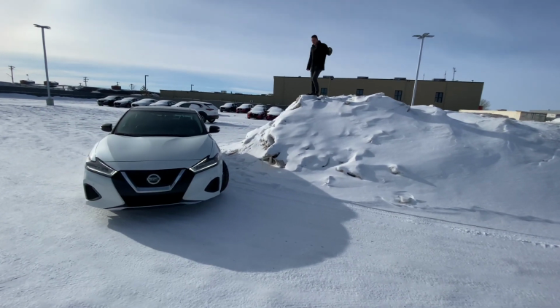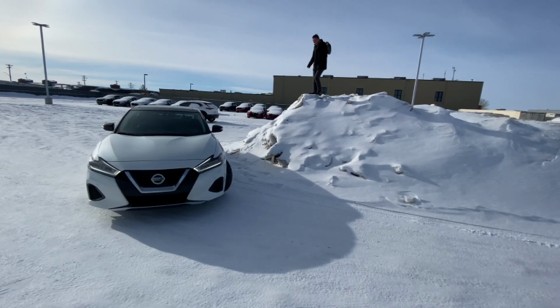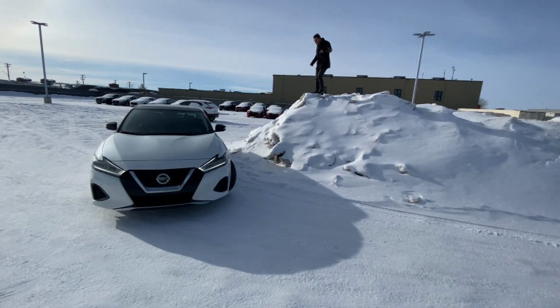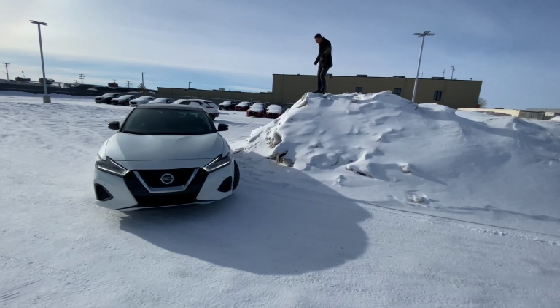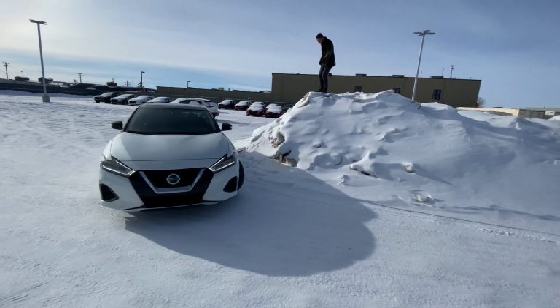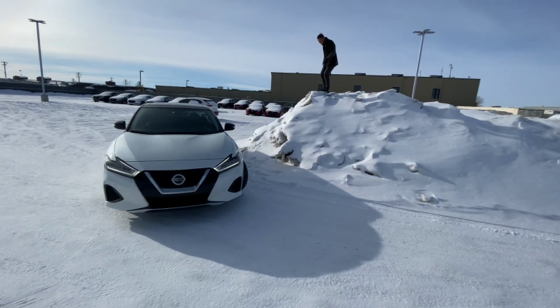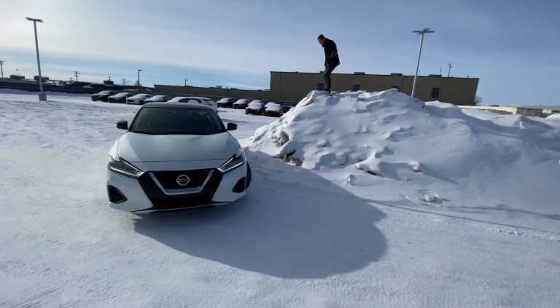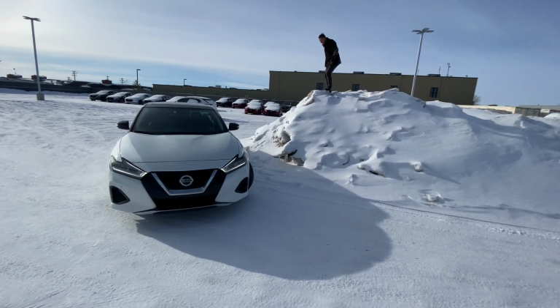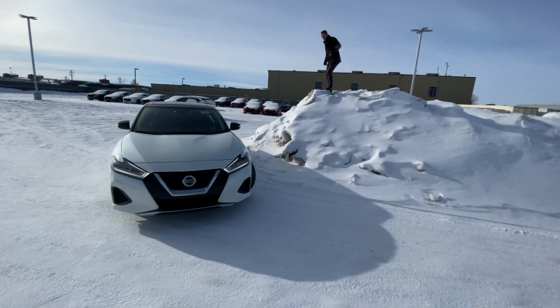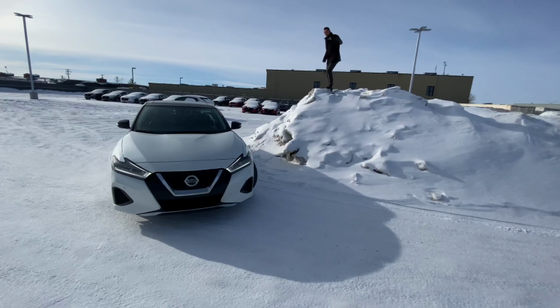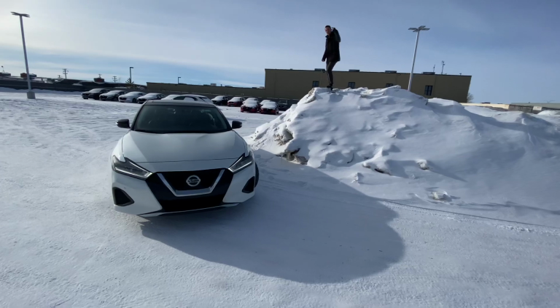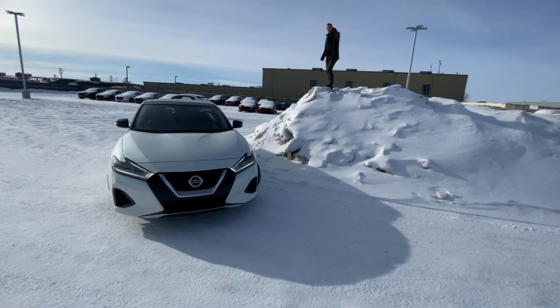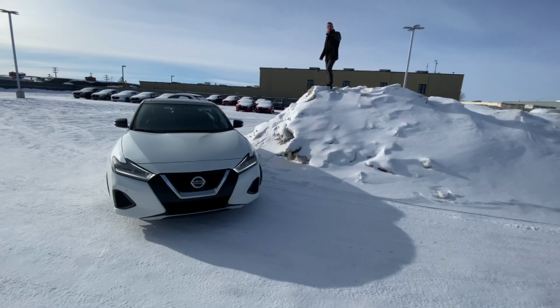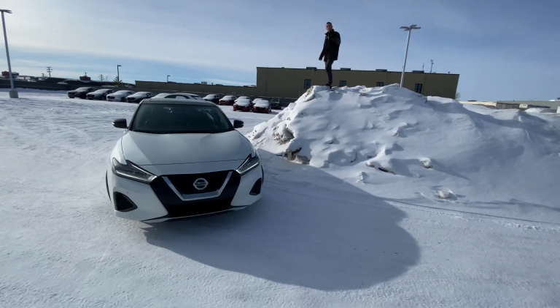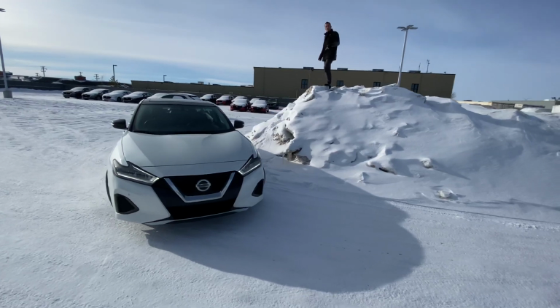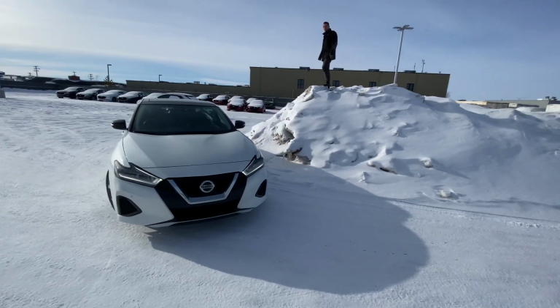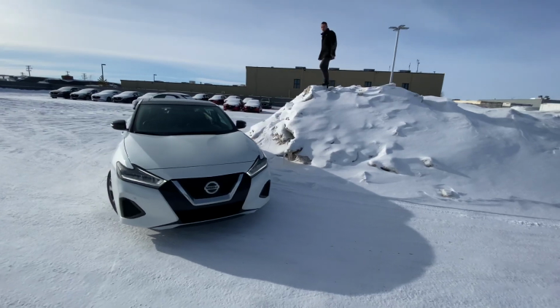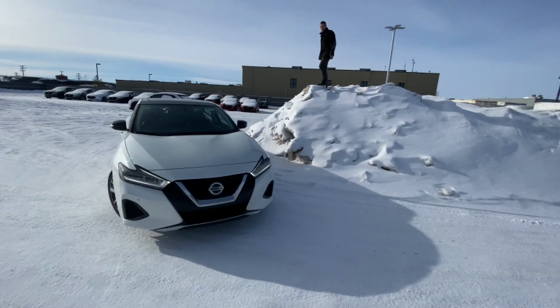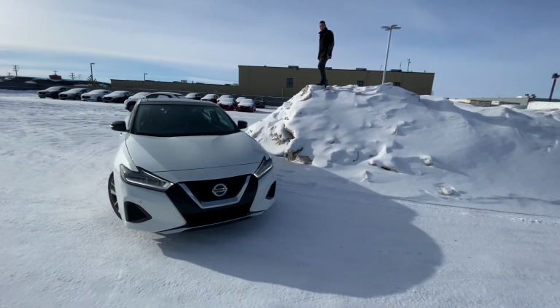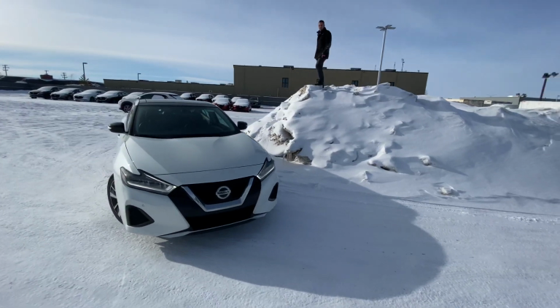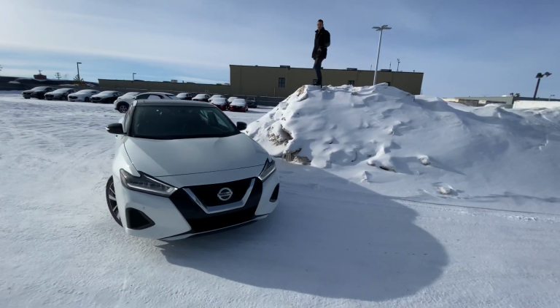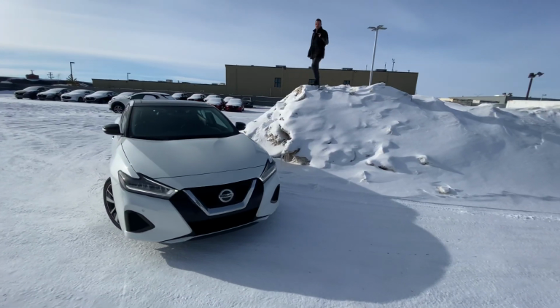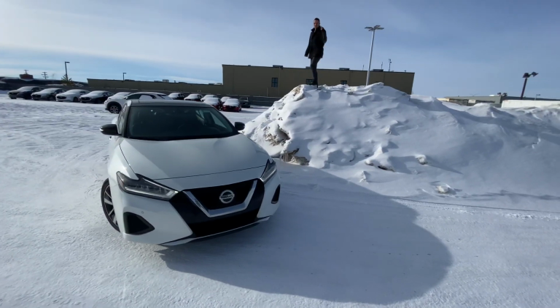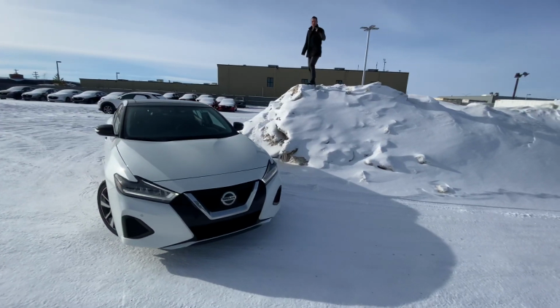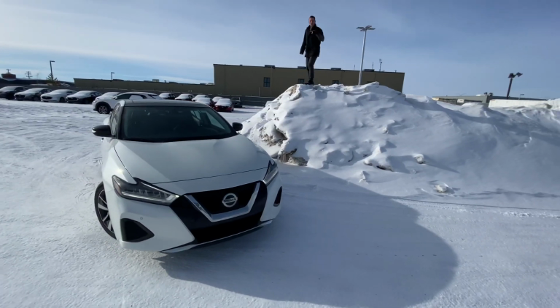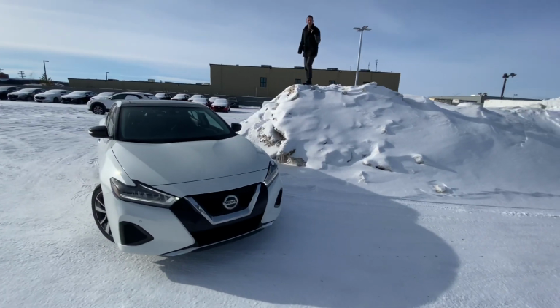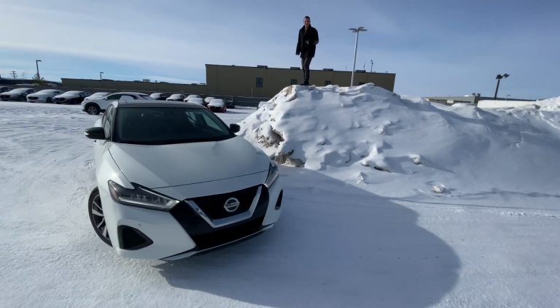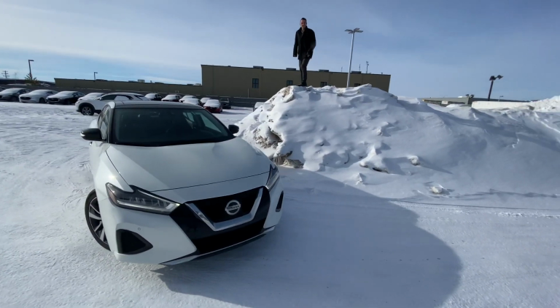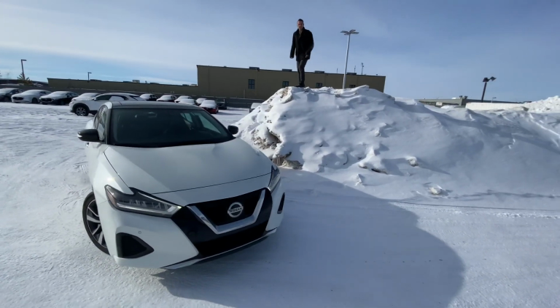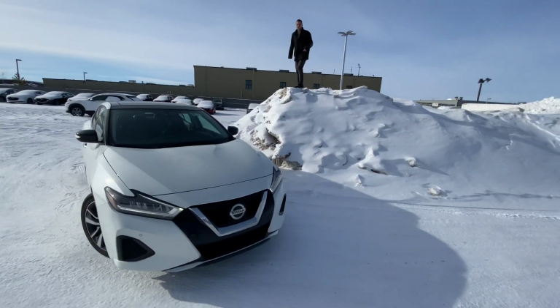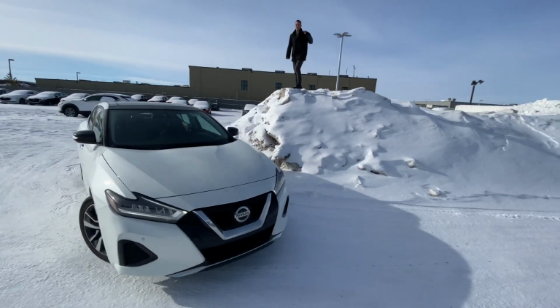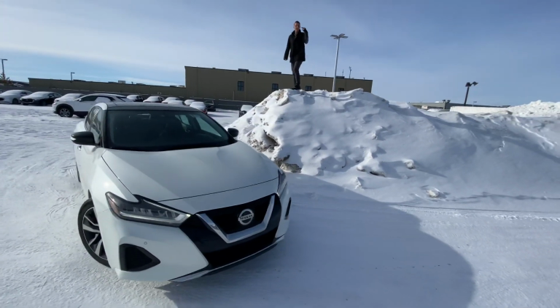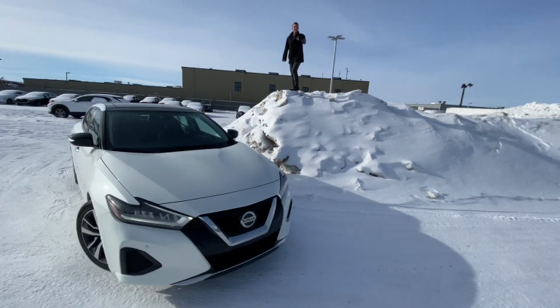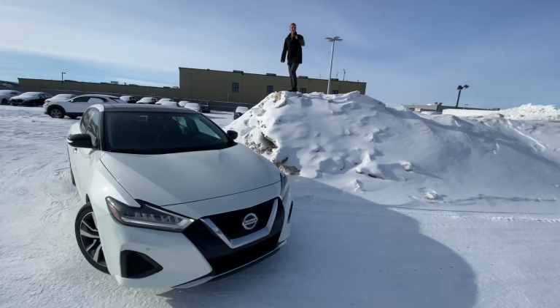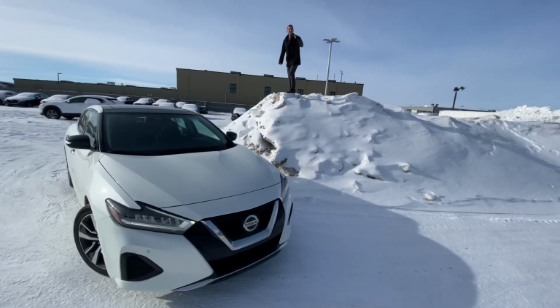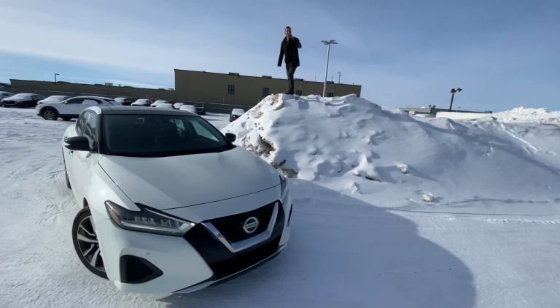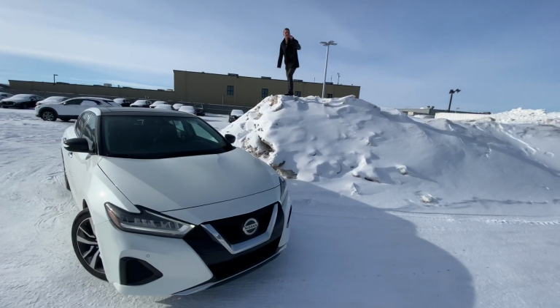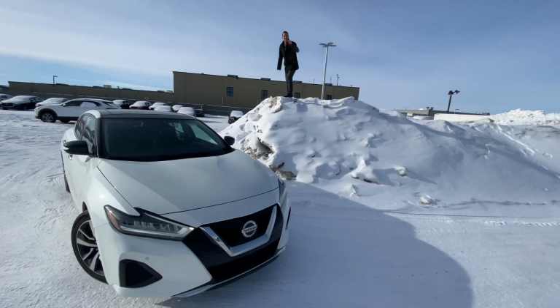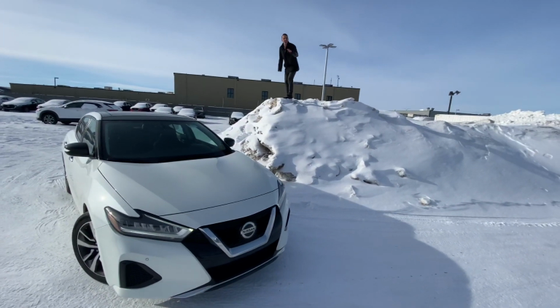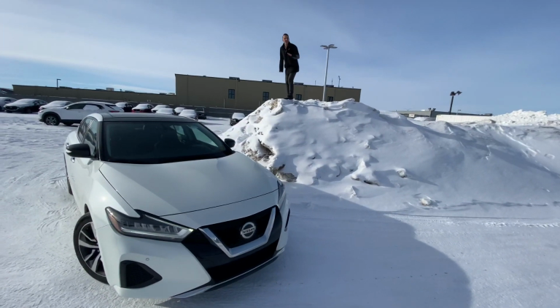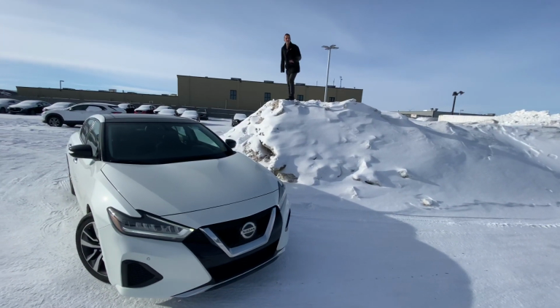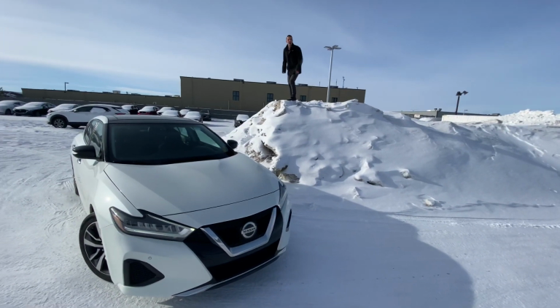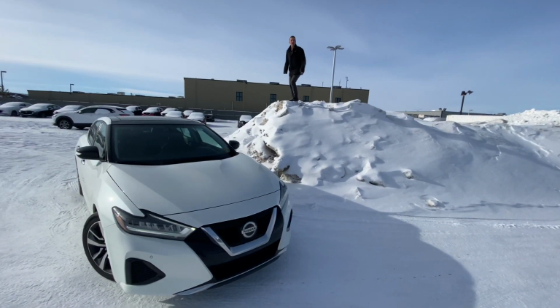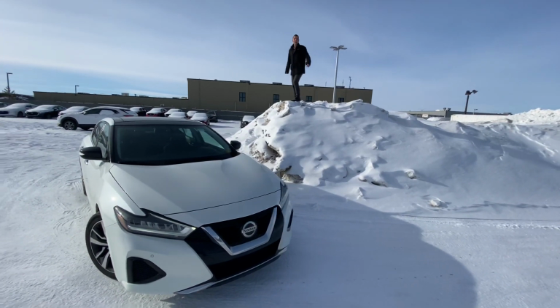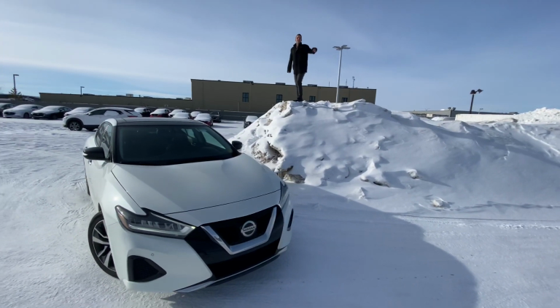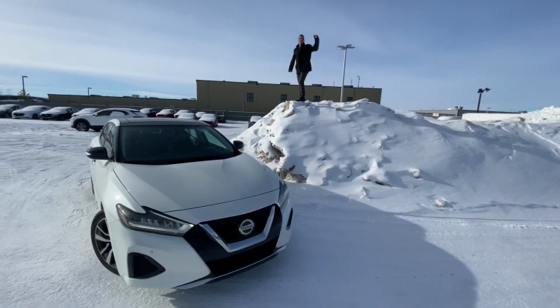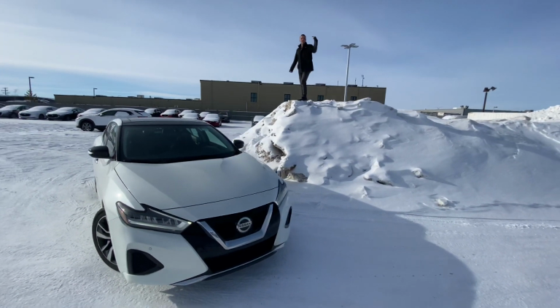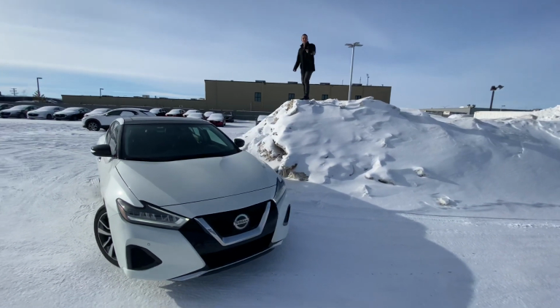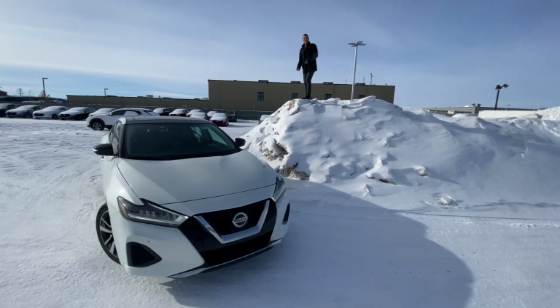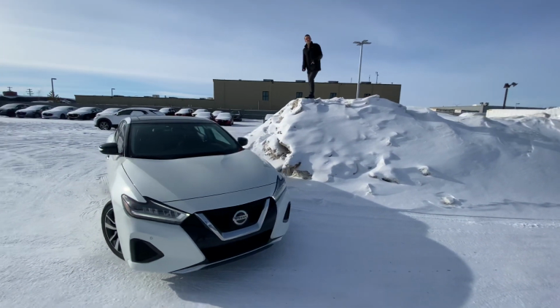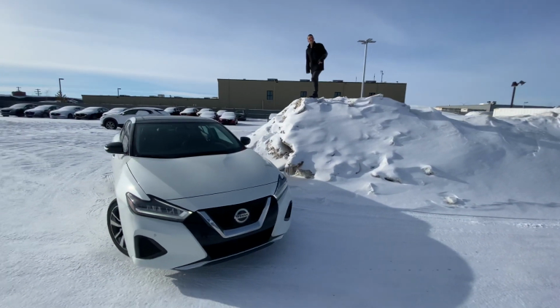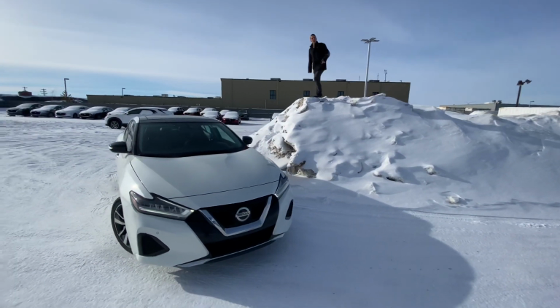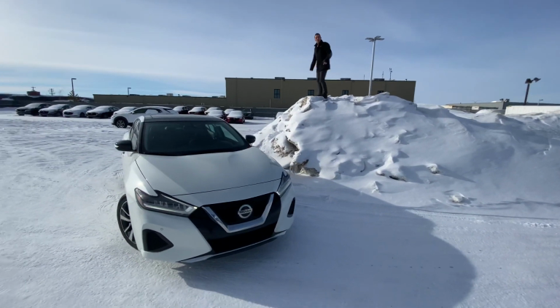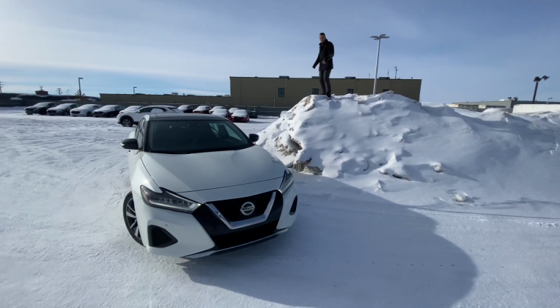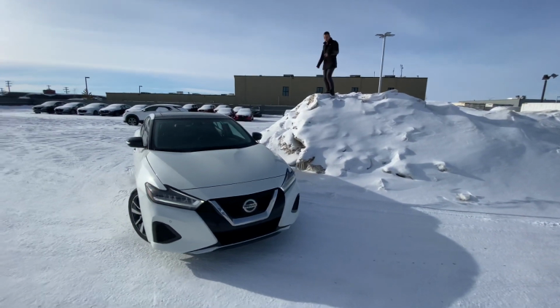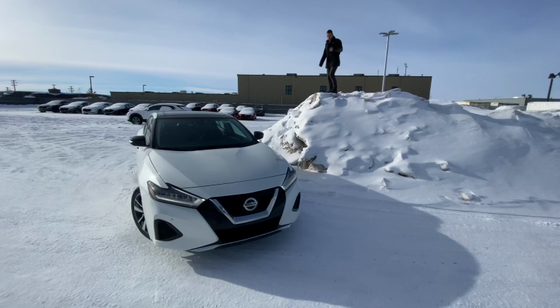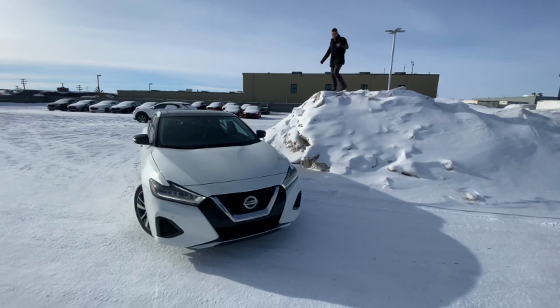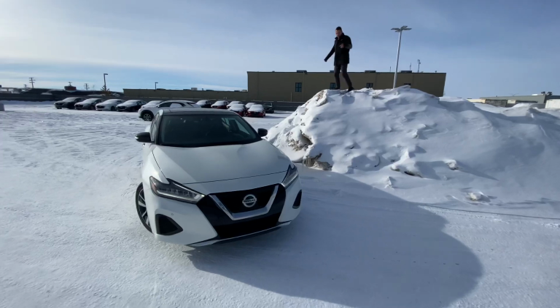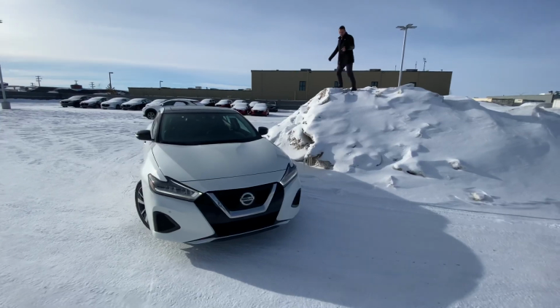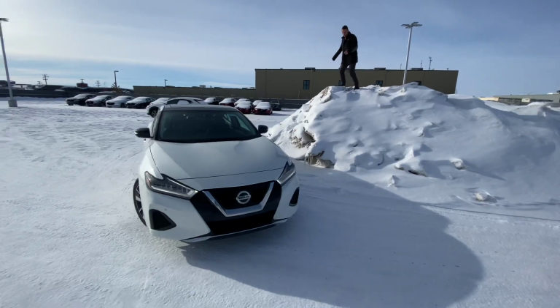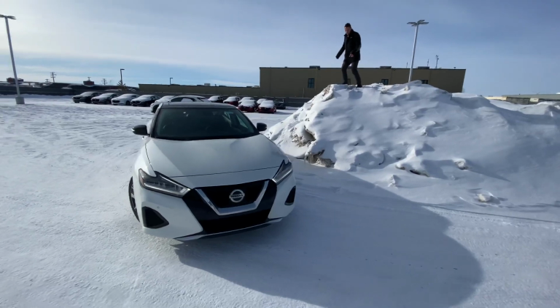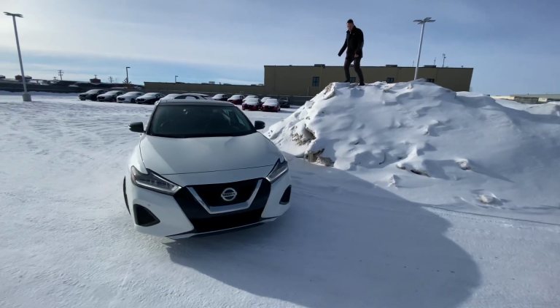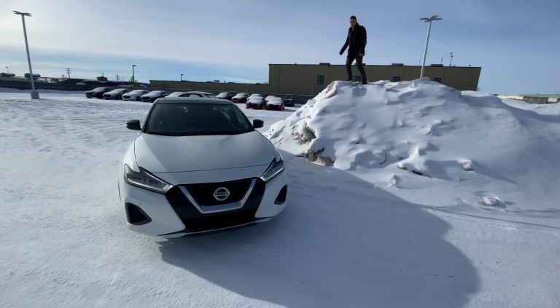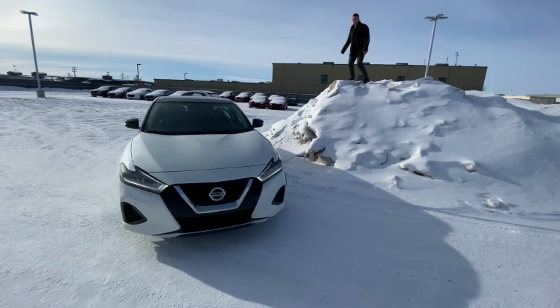Underneath the hood, you've got a 3.5 litre V6 — my bad — tons of power for passing and merging.